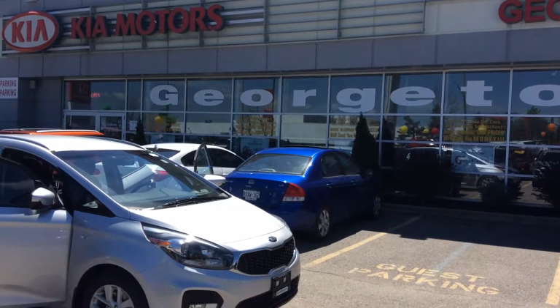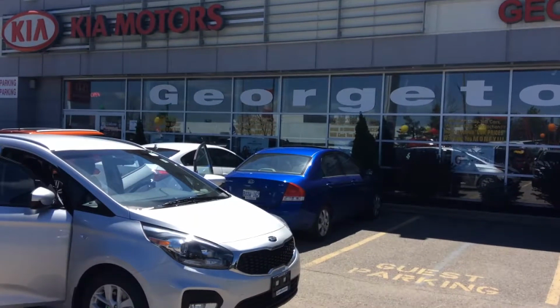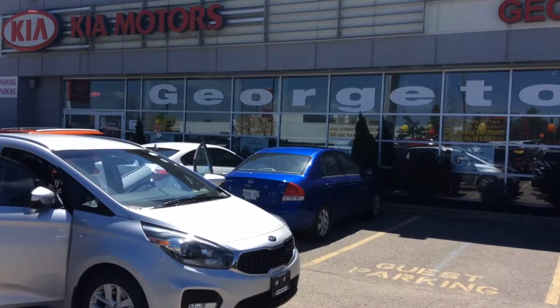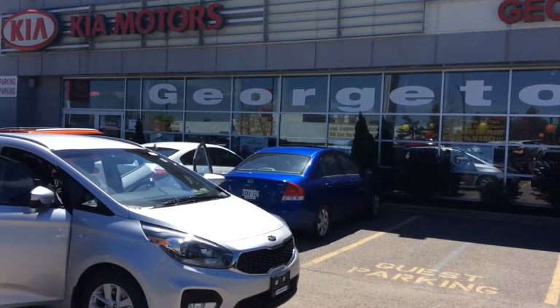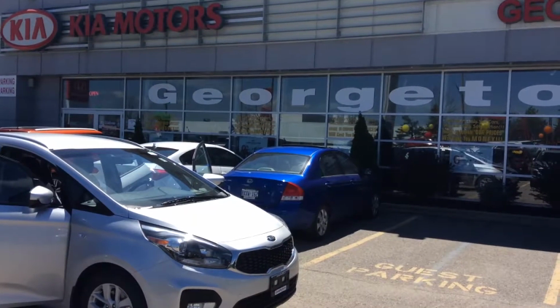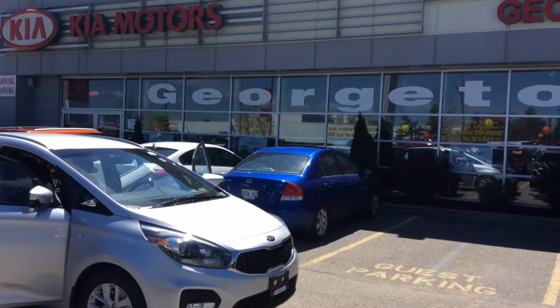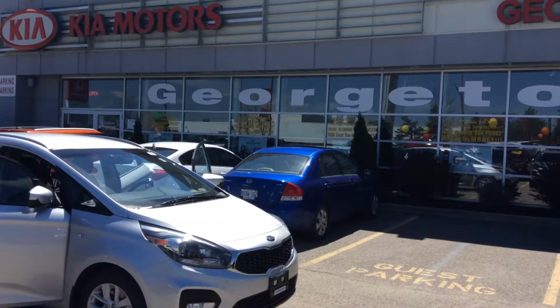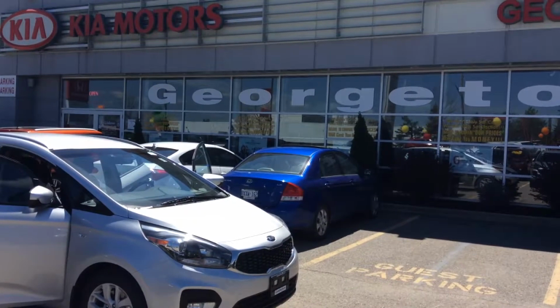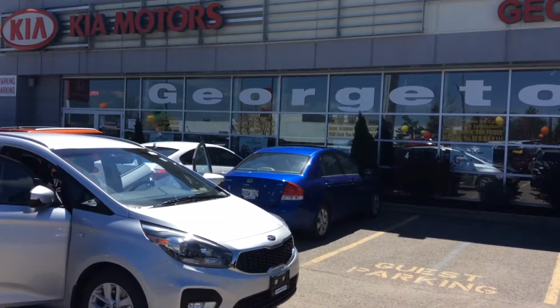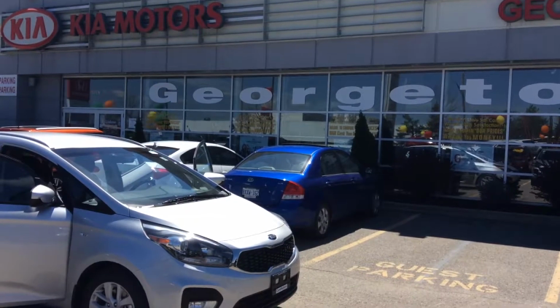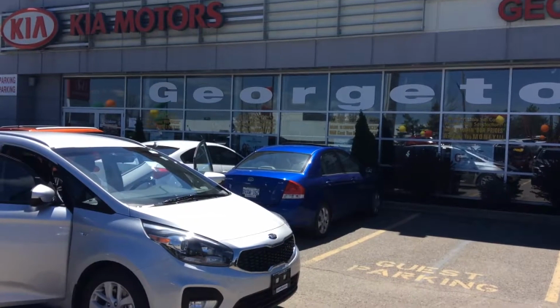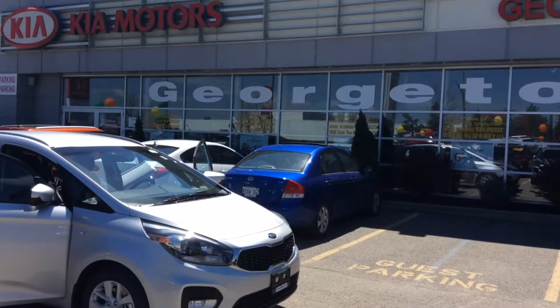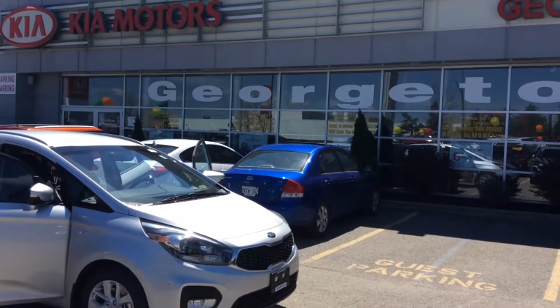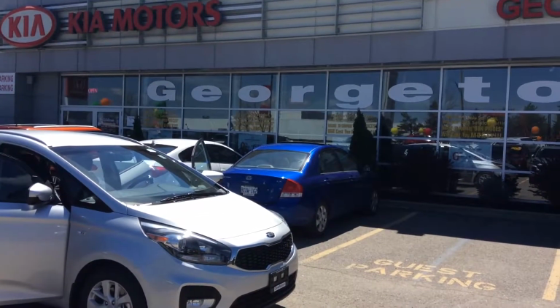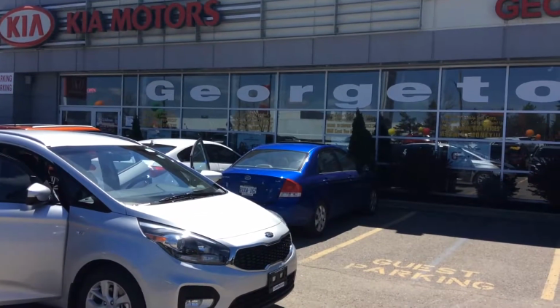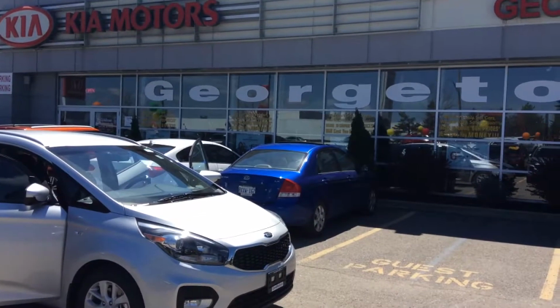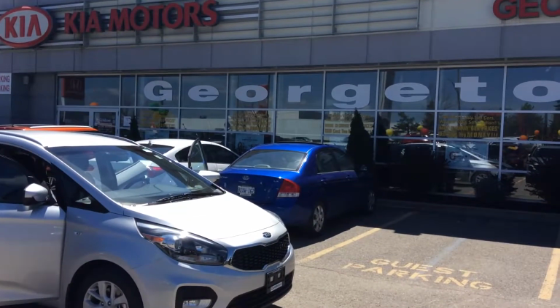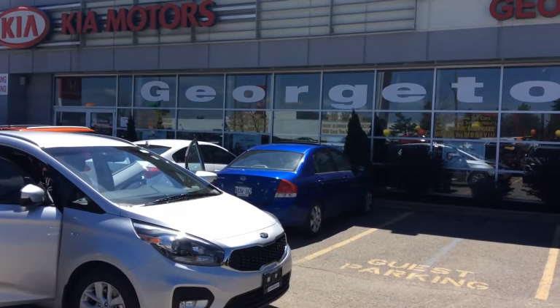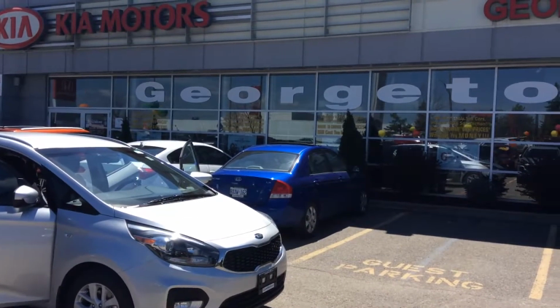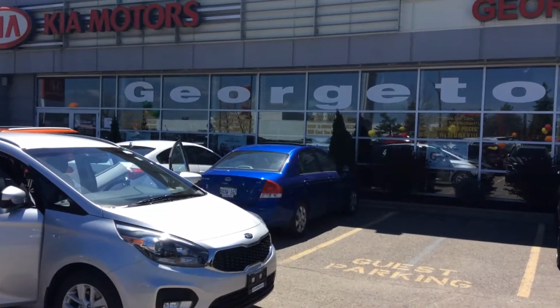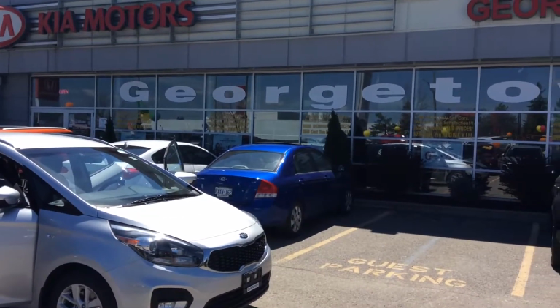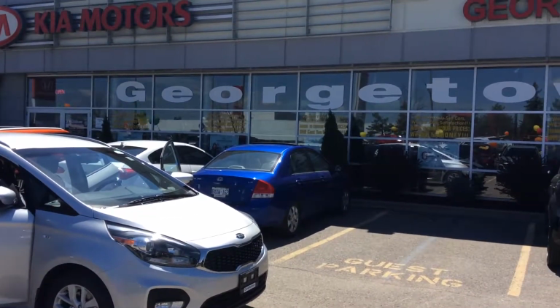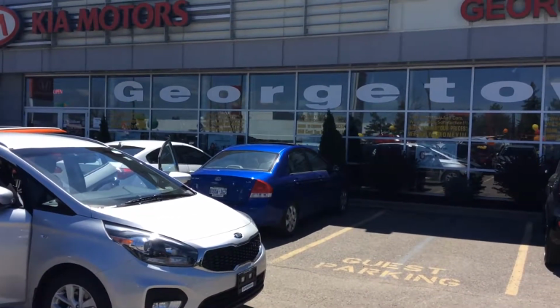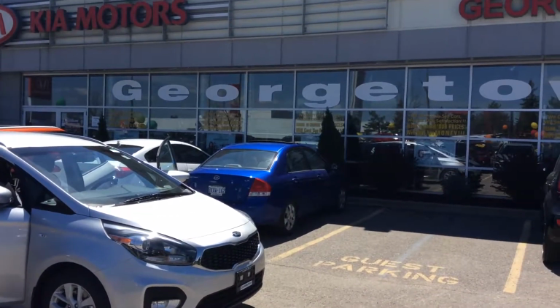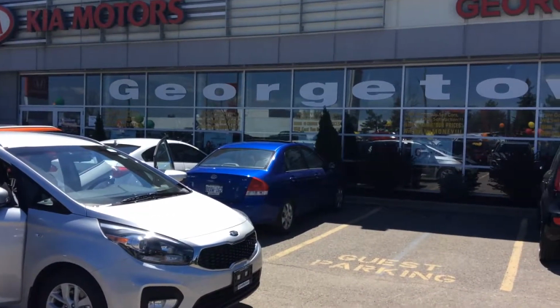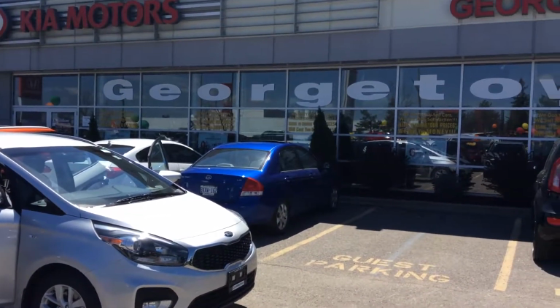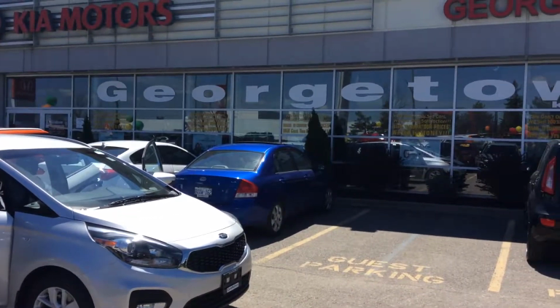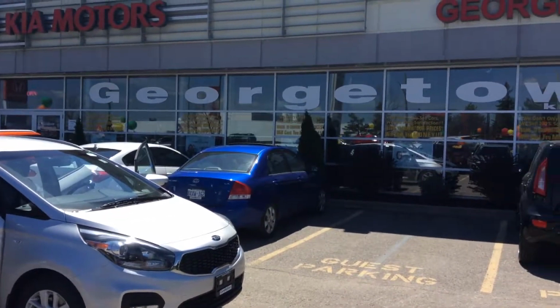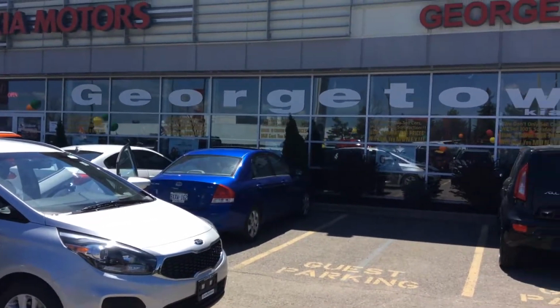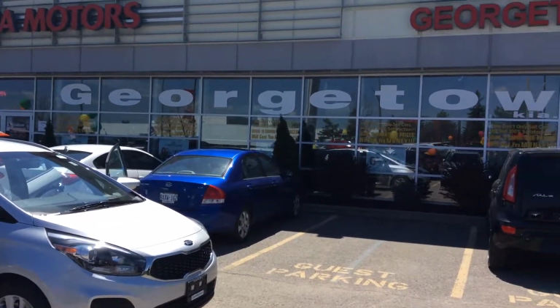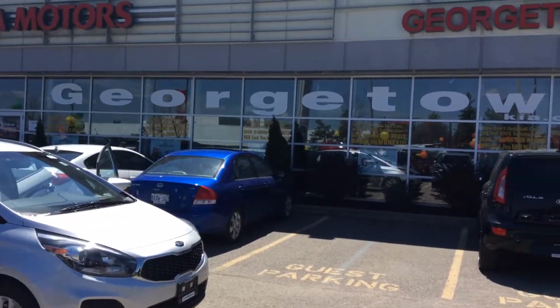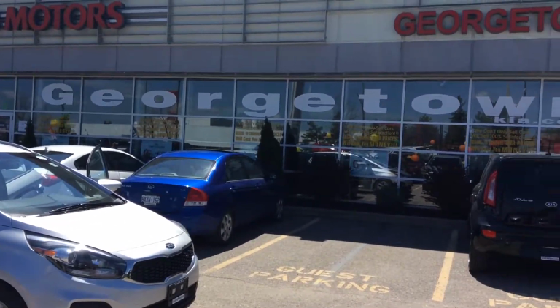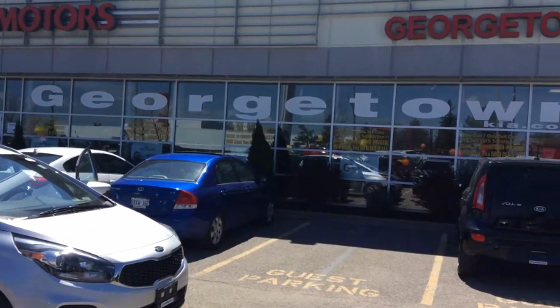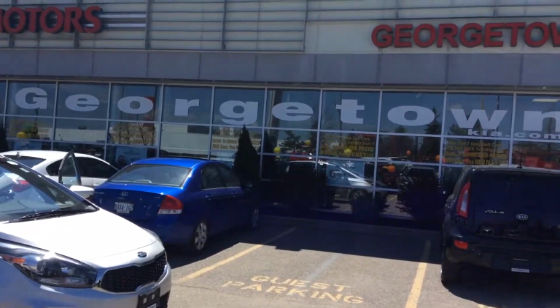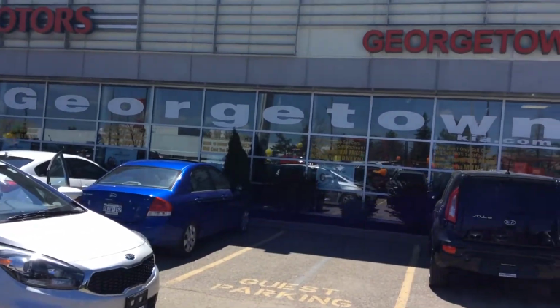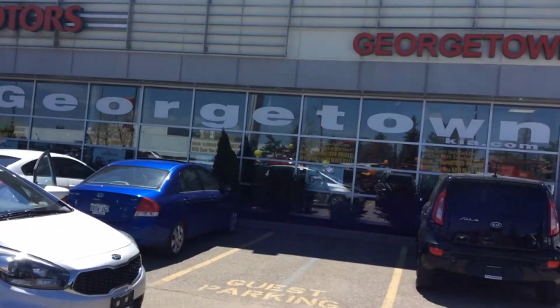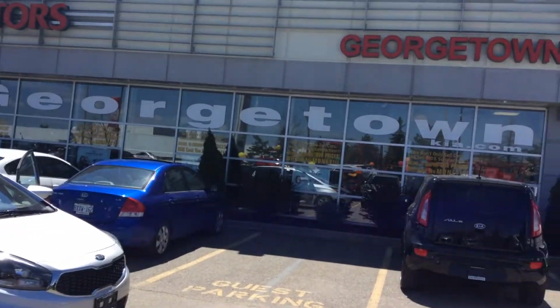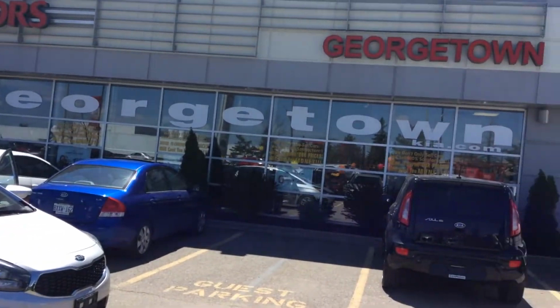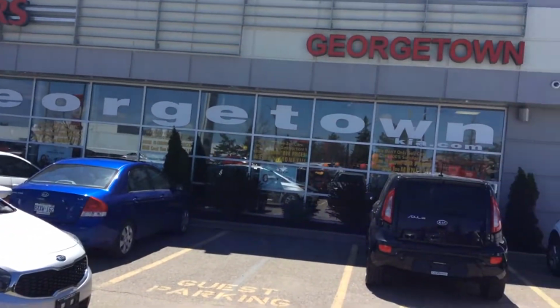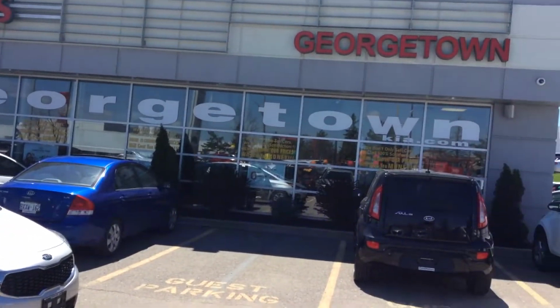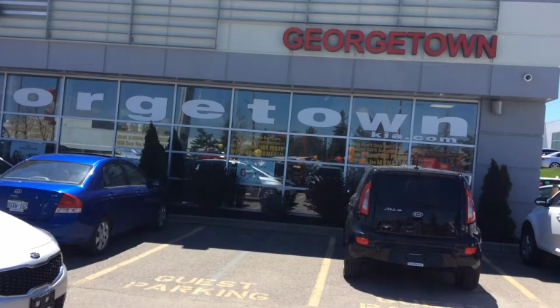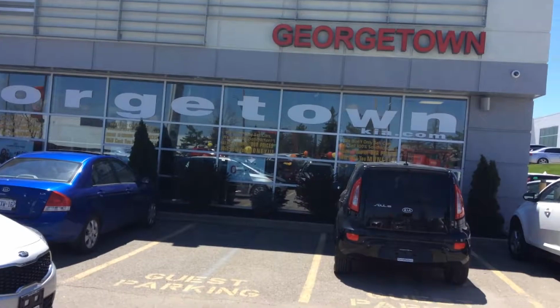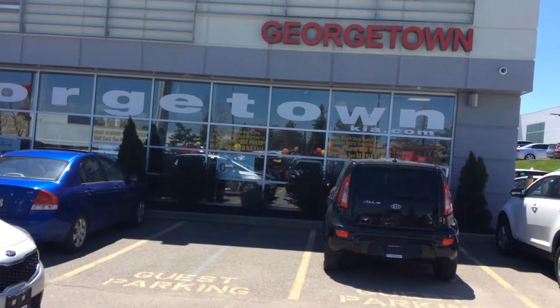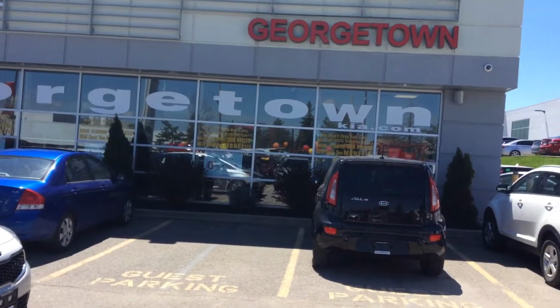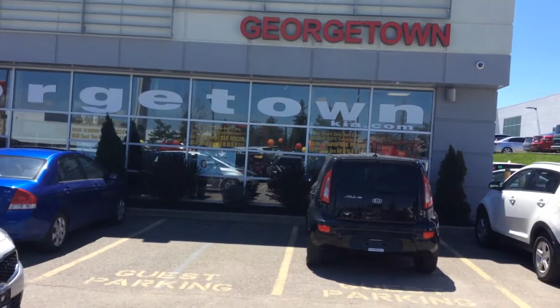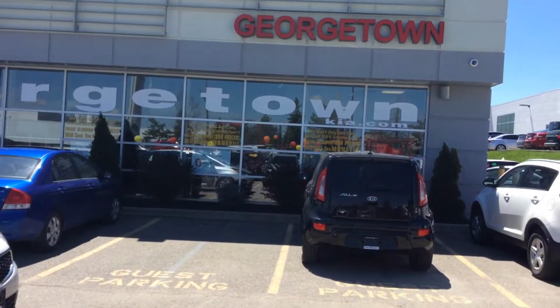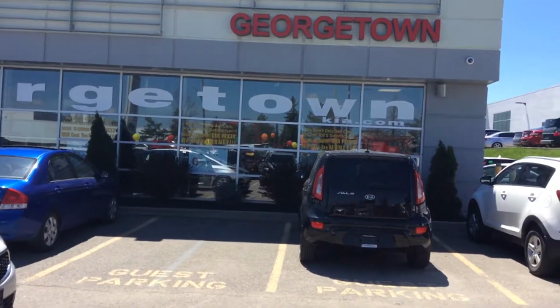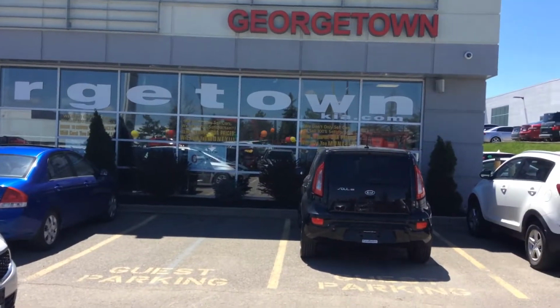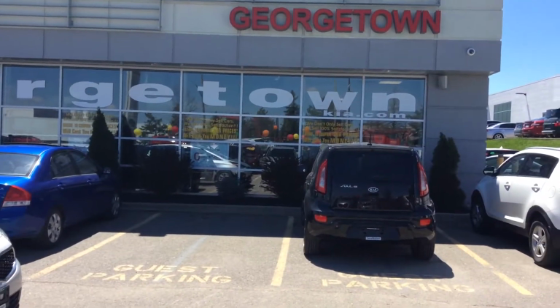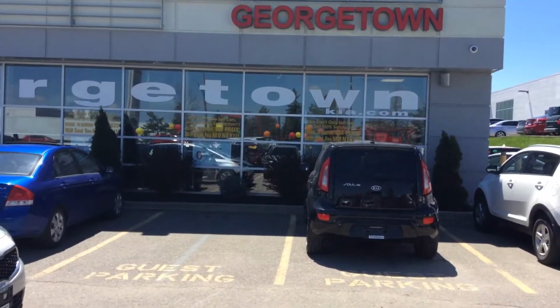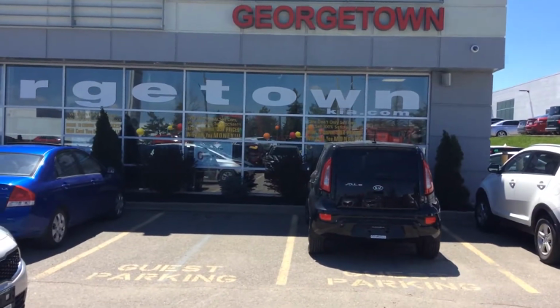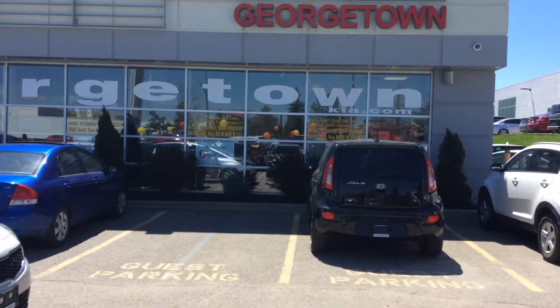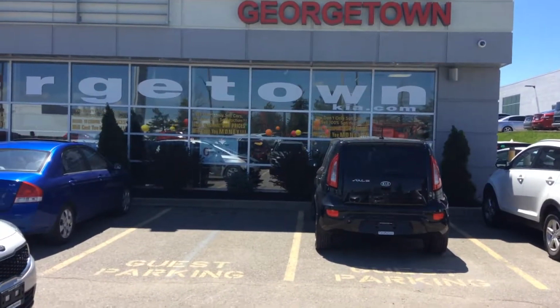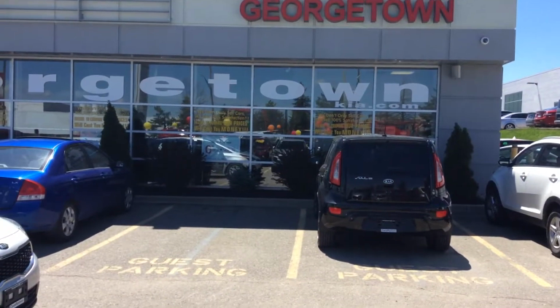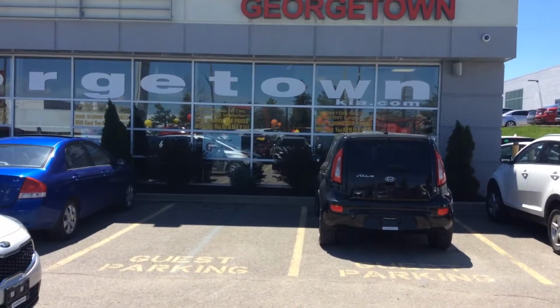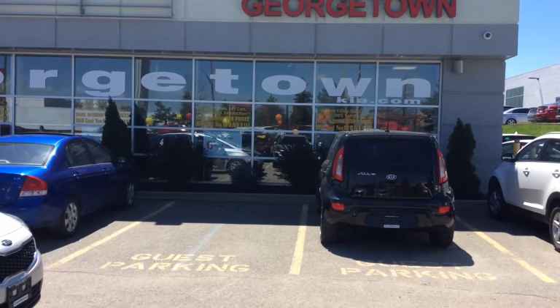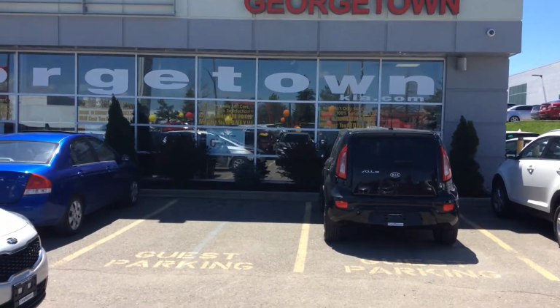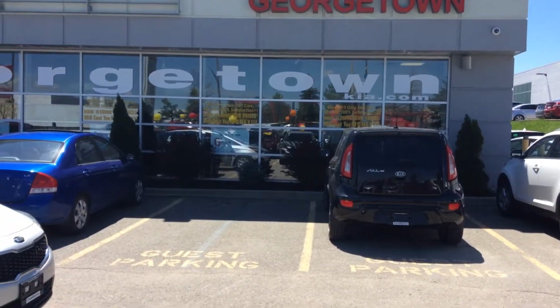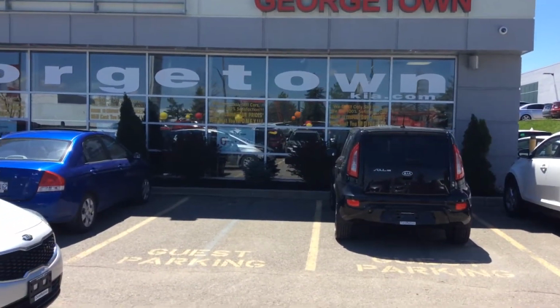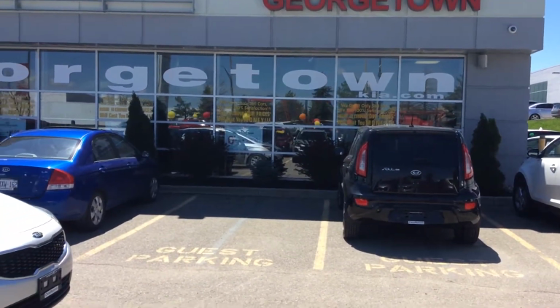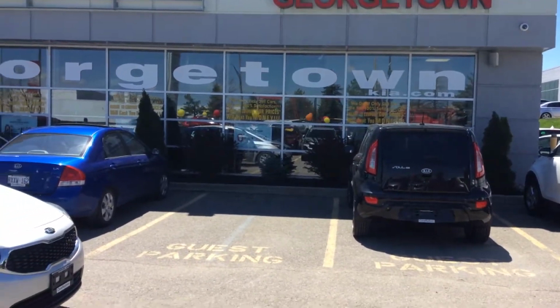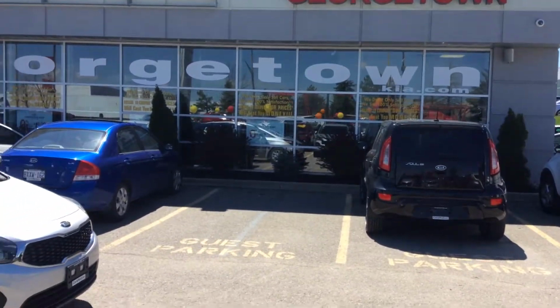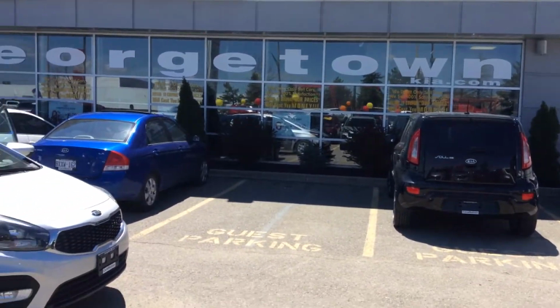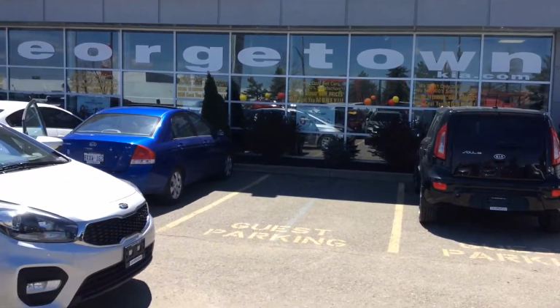Hello Tom, I'm Peter from Georgetown Kia. I would like to thank you first for contacting us on your internet inquiry for the 2017 Kia Rondo.